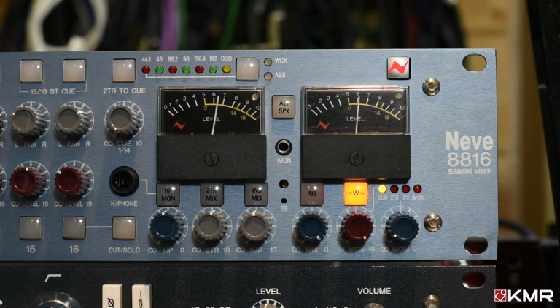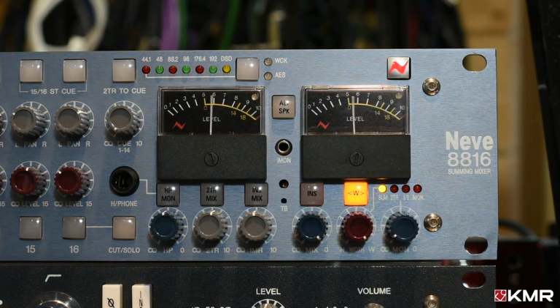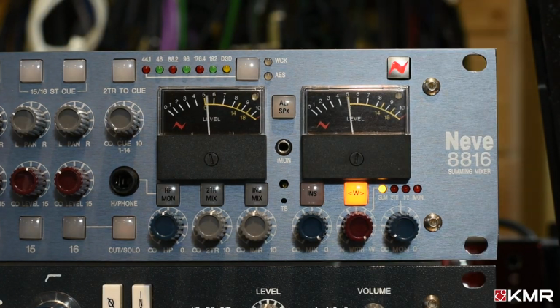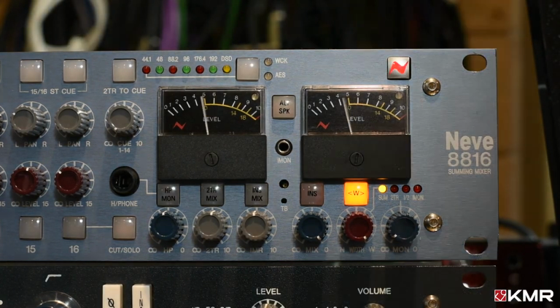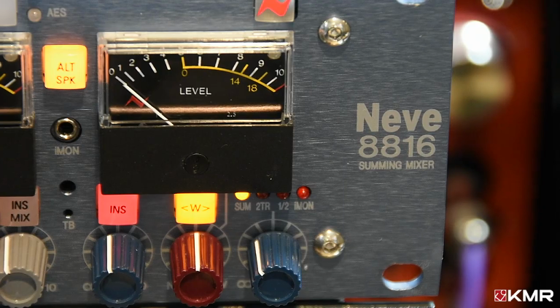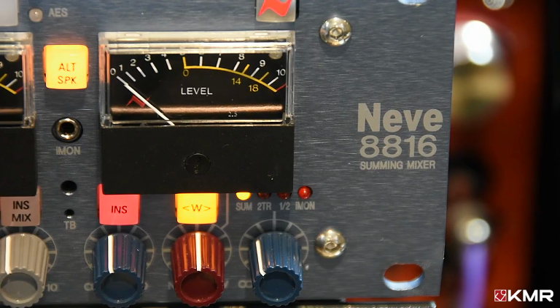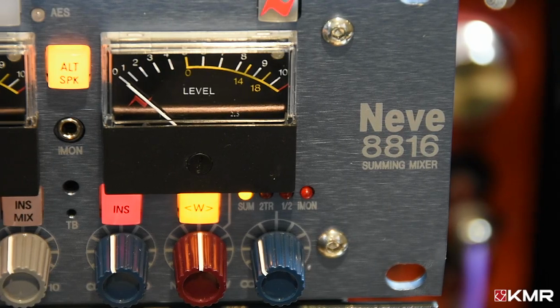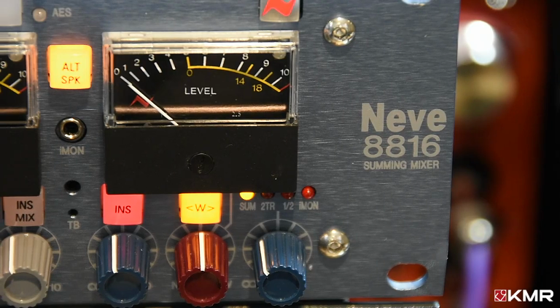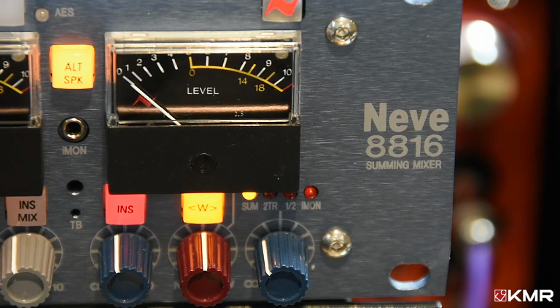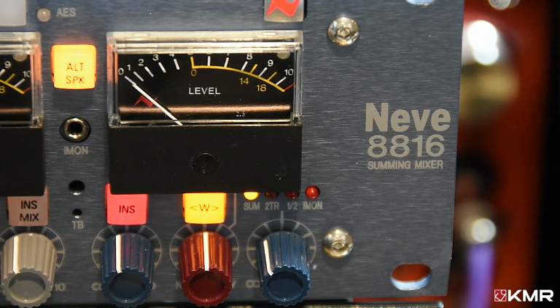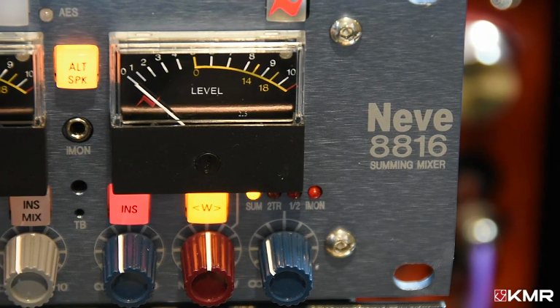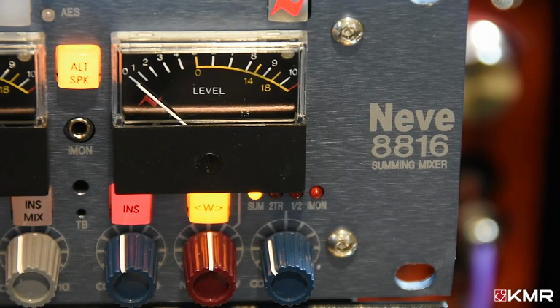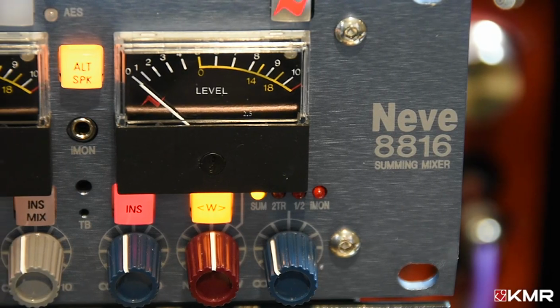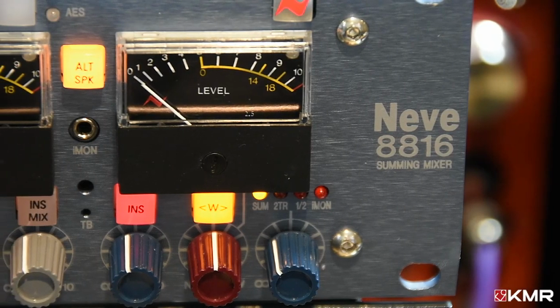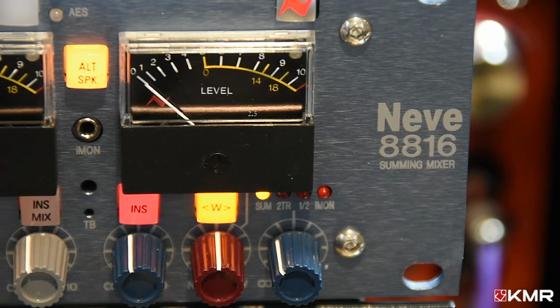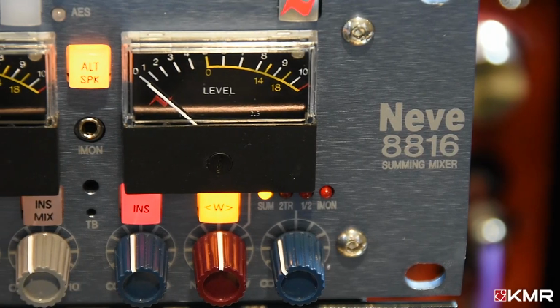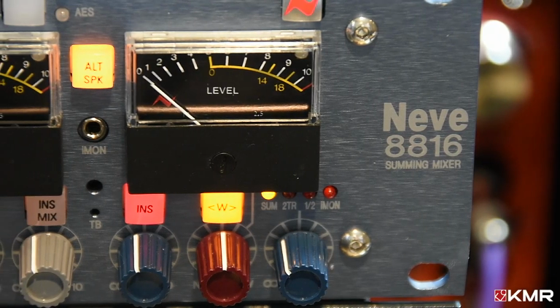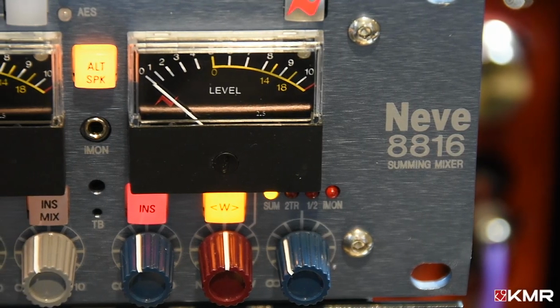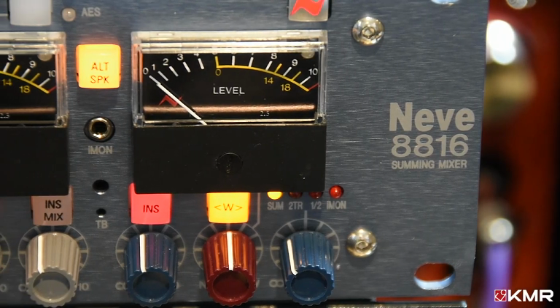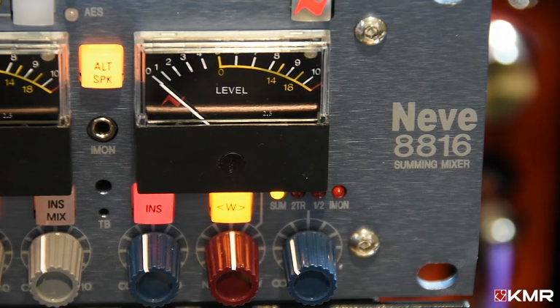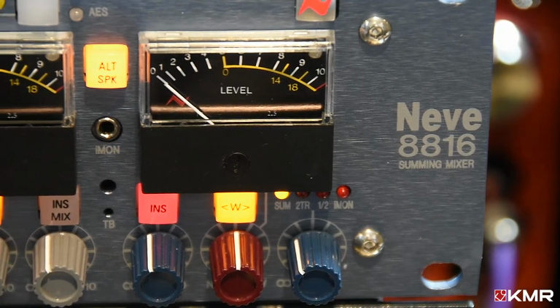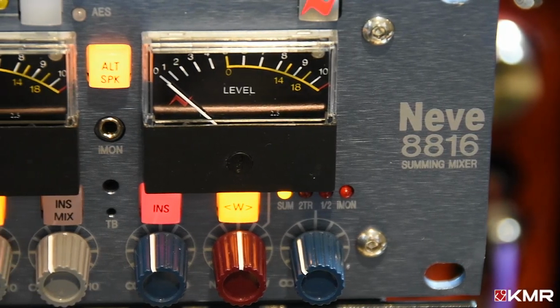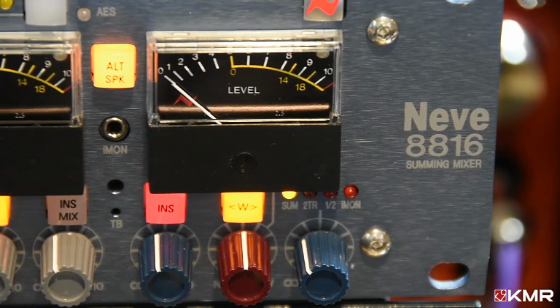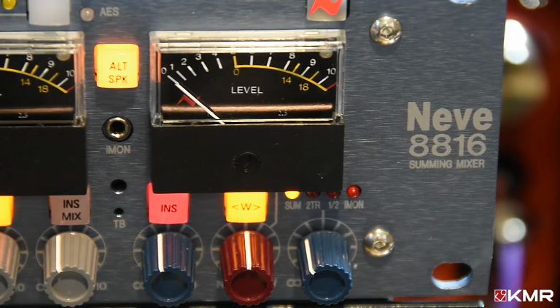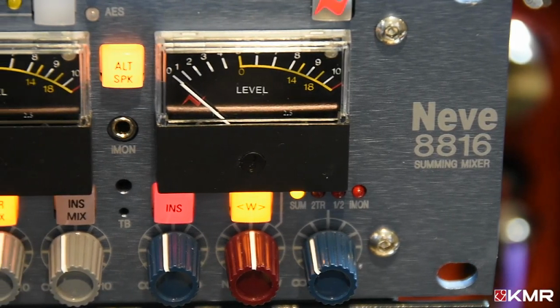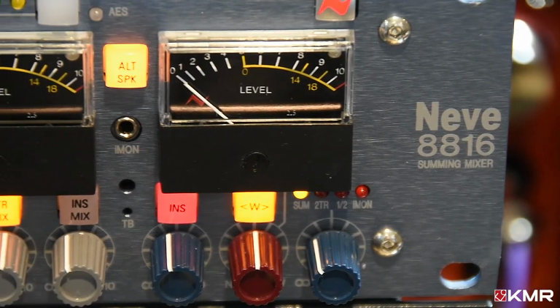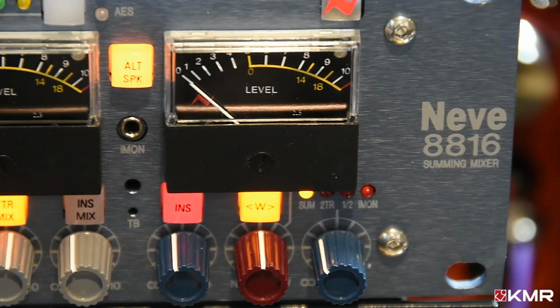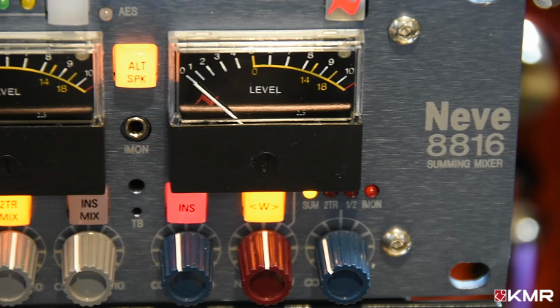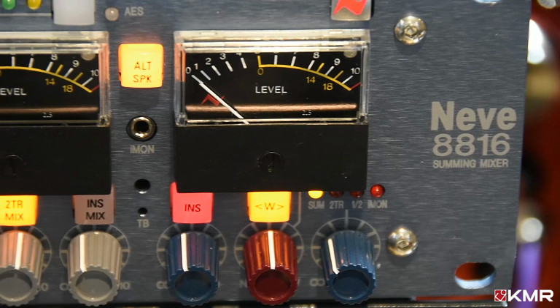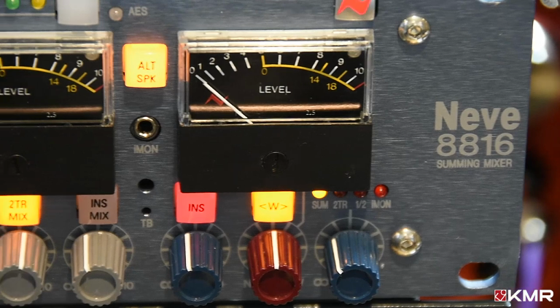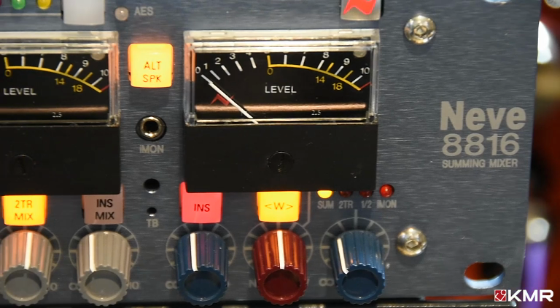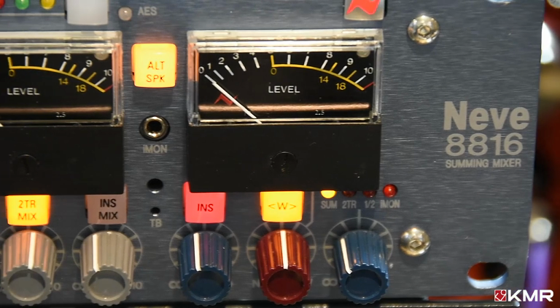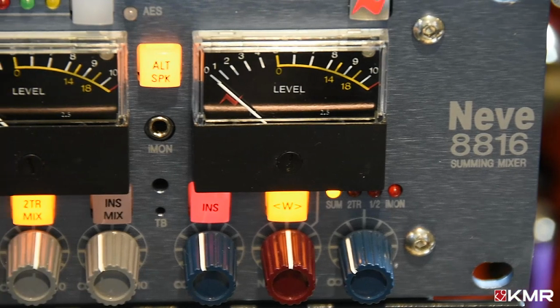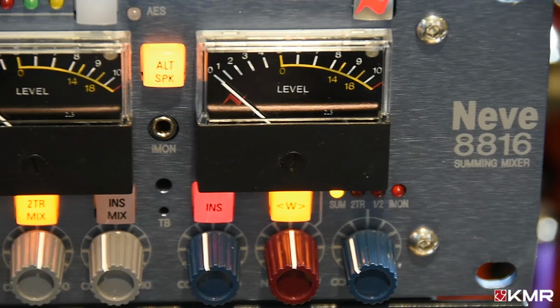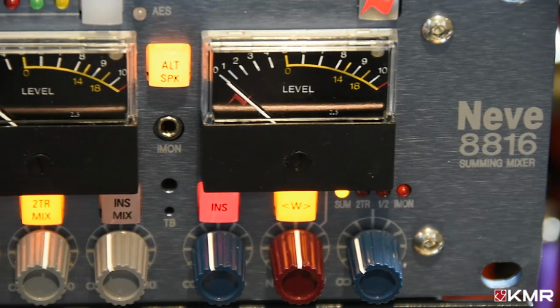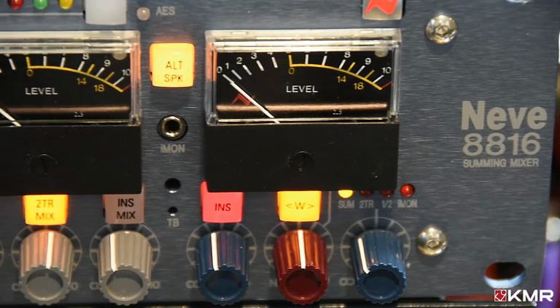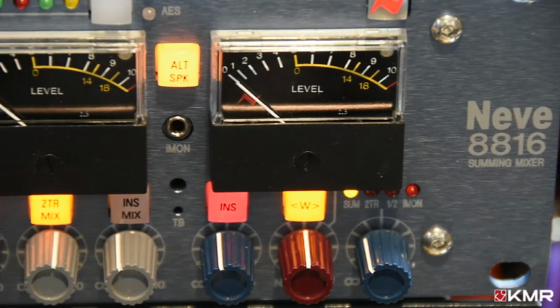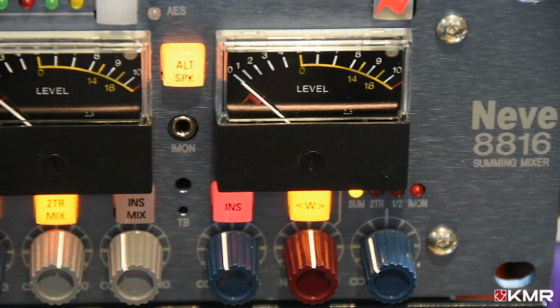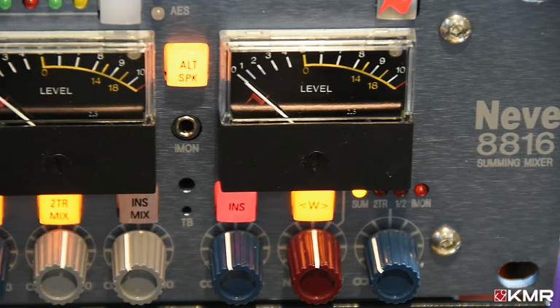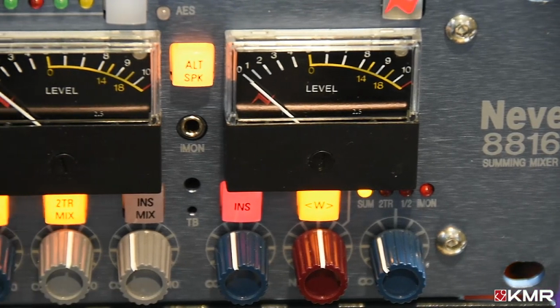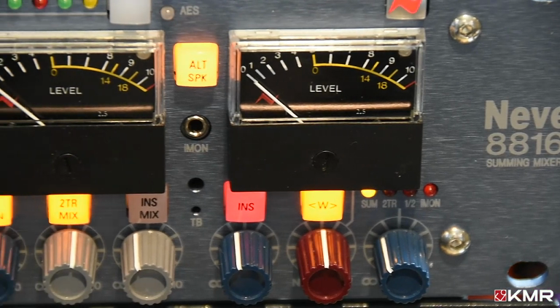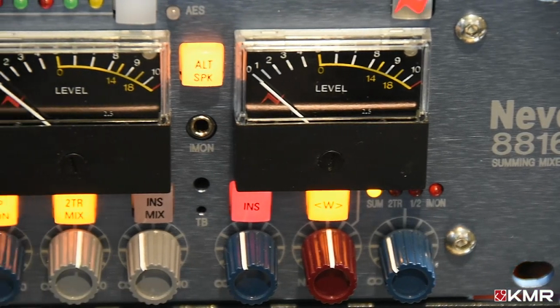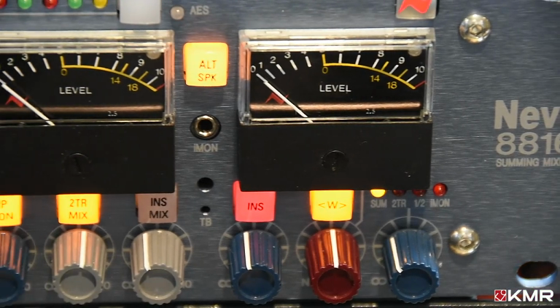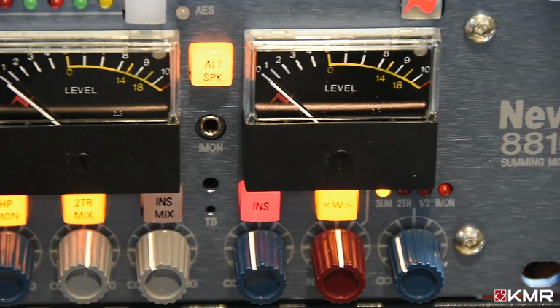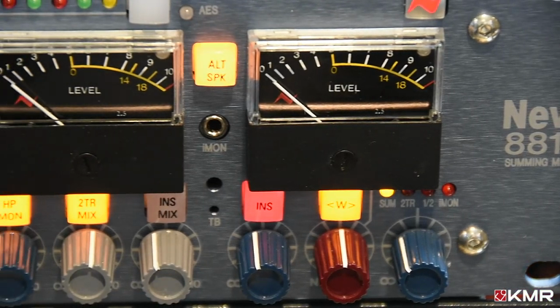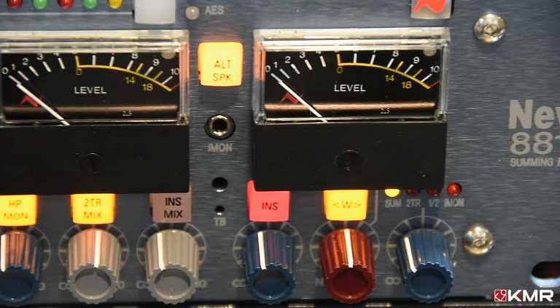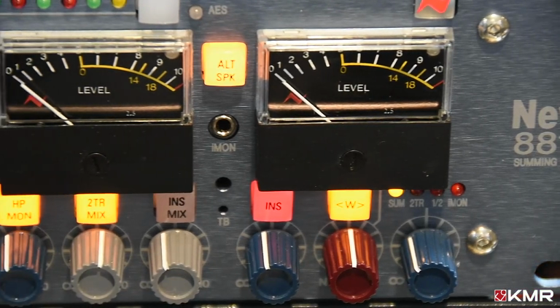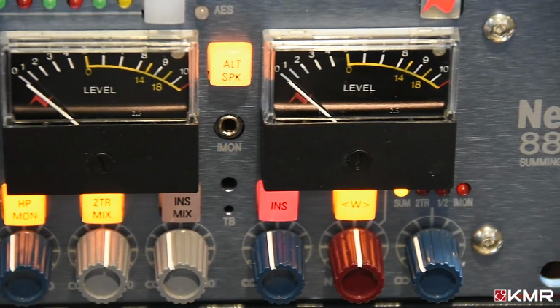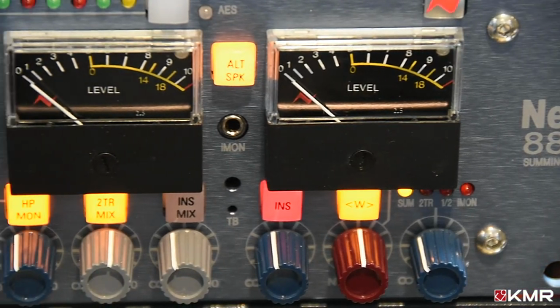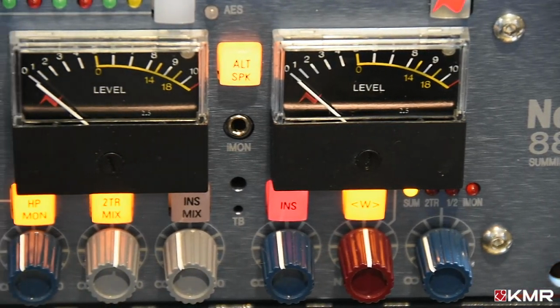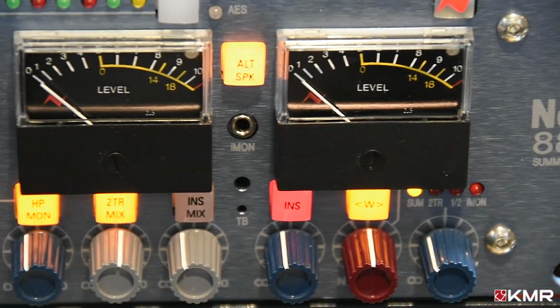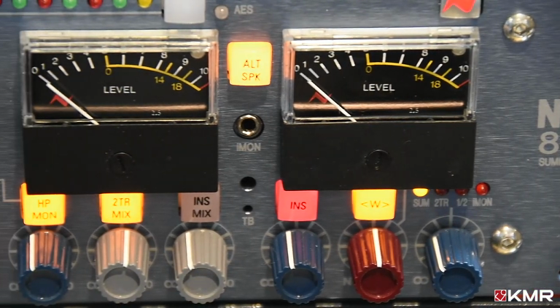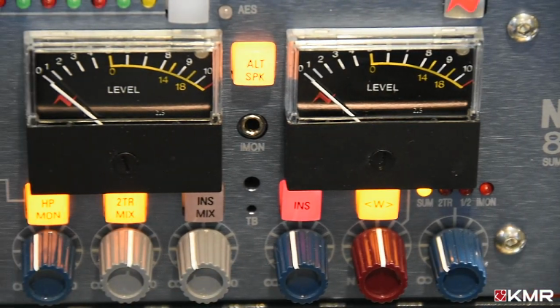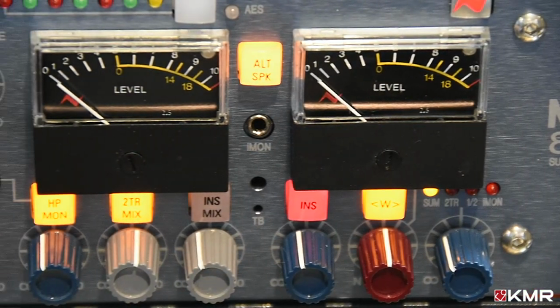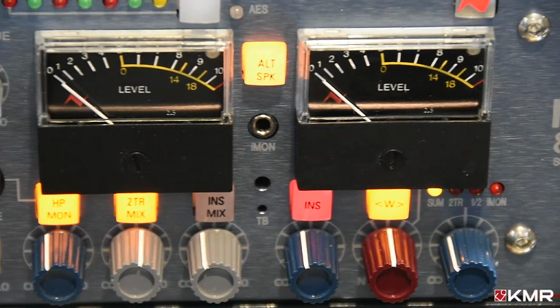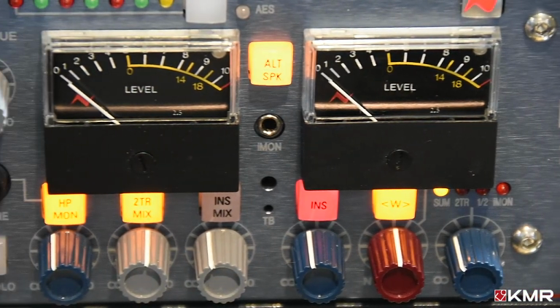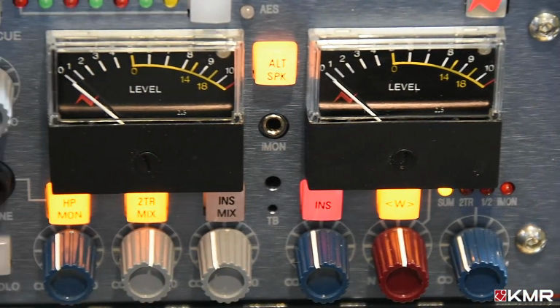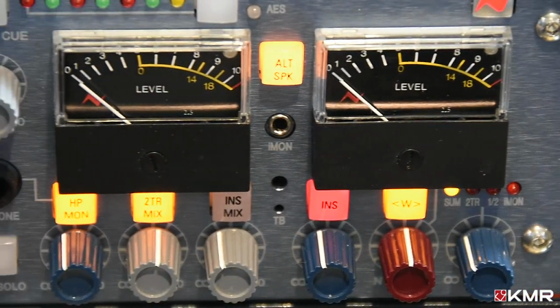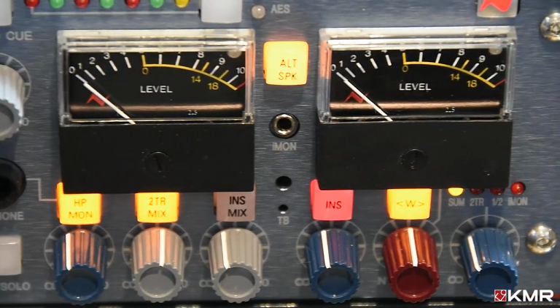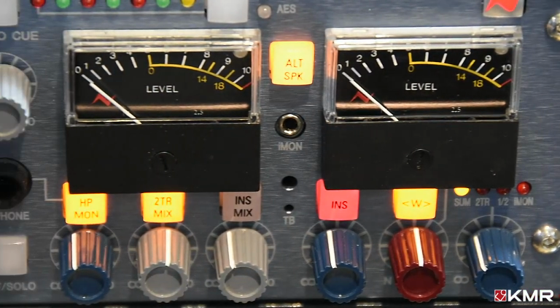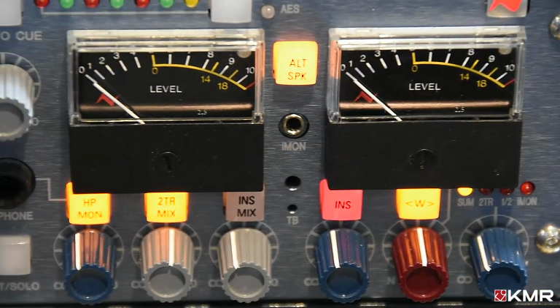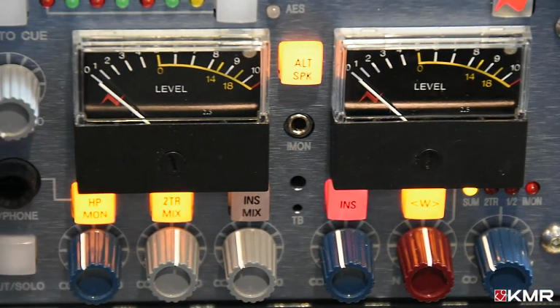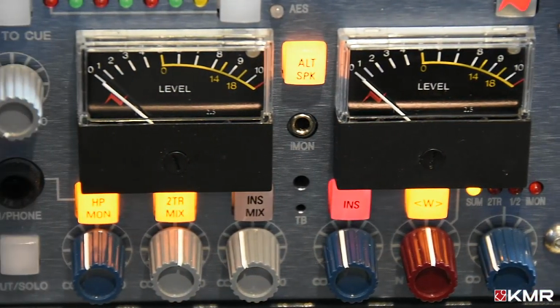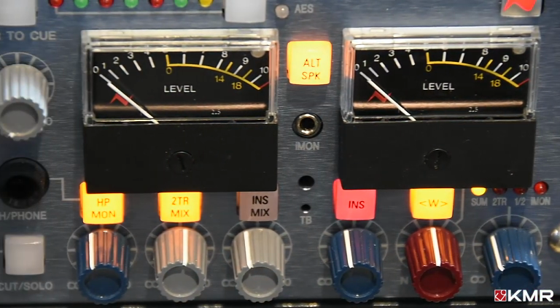The Neve 8816 summing mixer is available now from KMR, the home of professional audio.